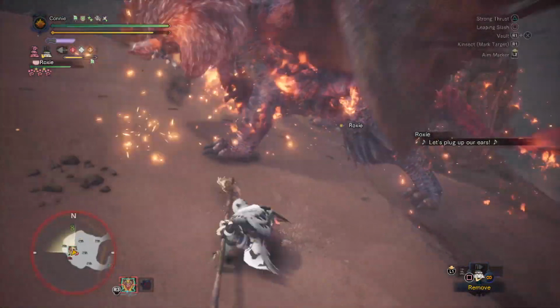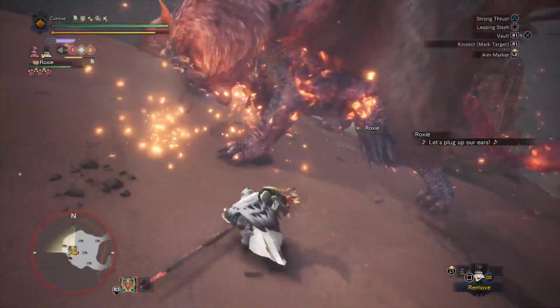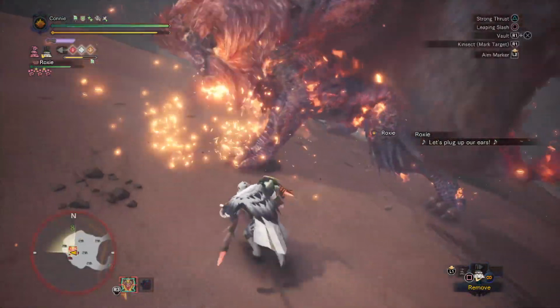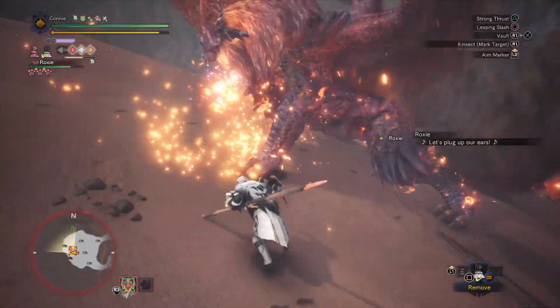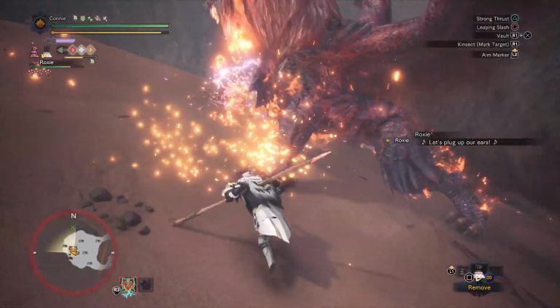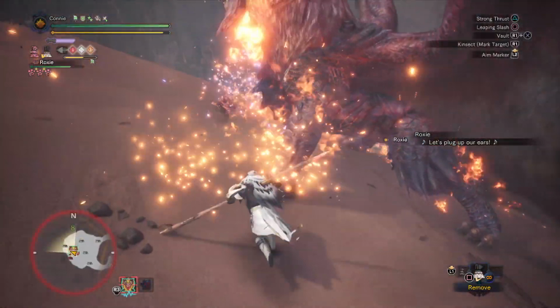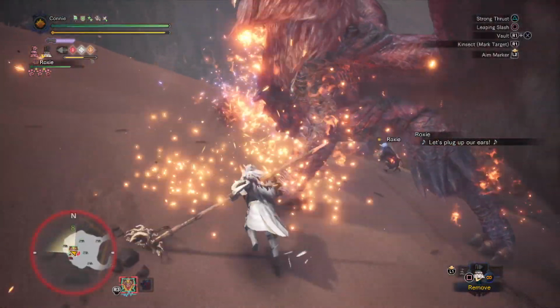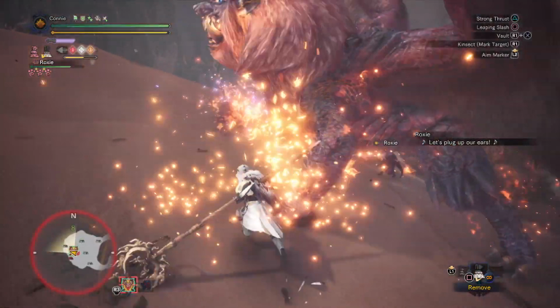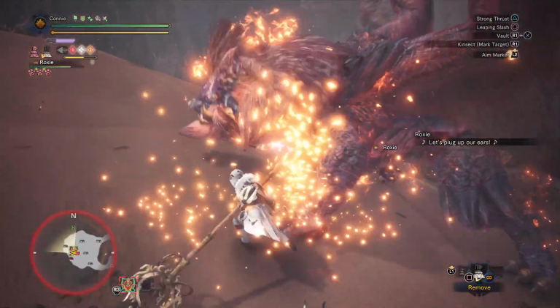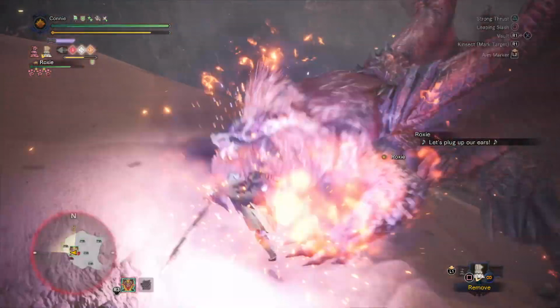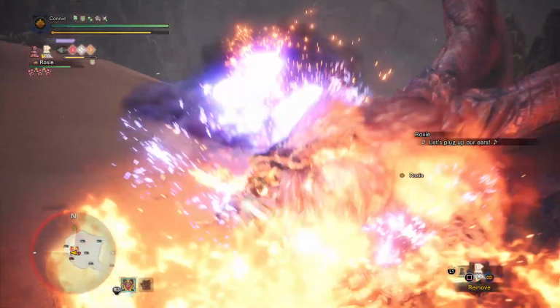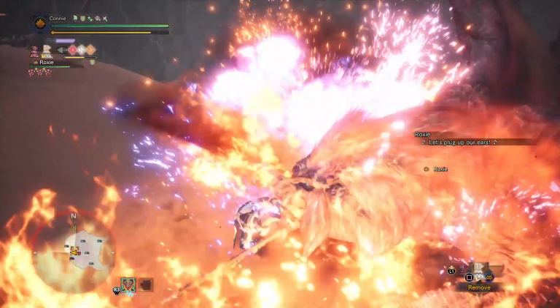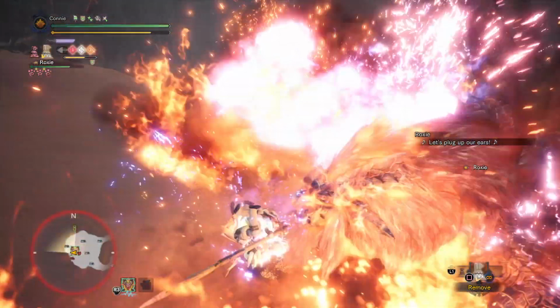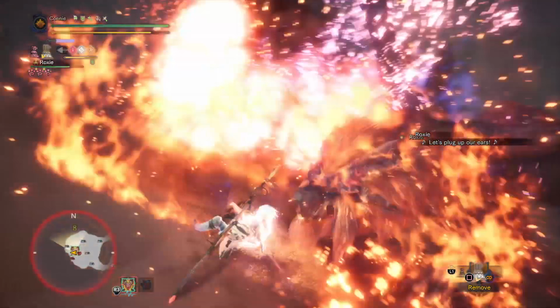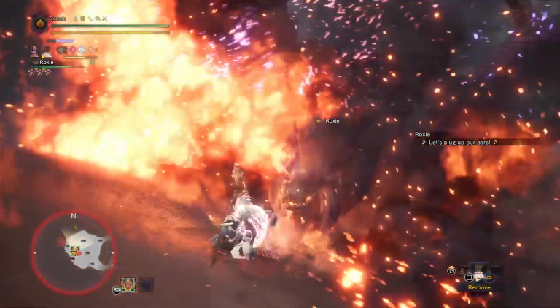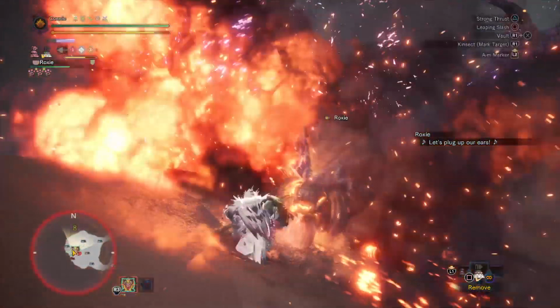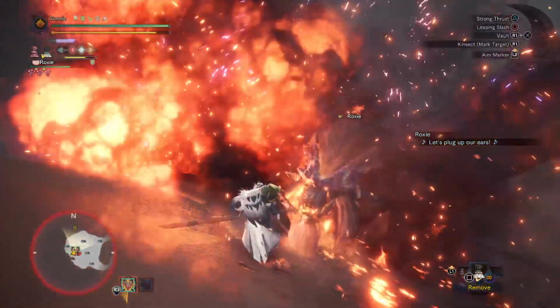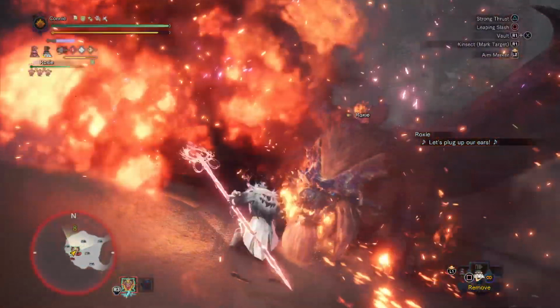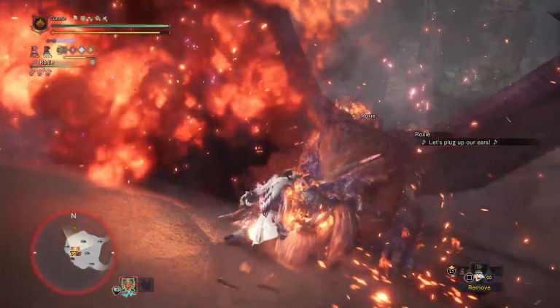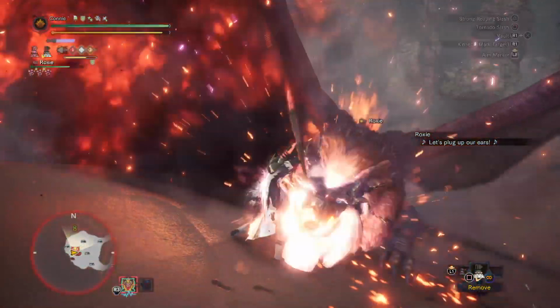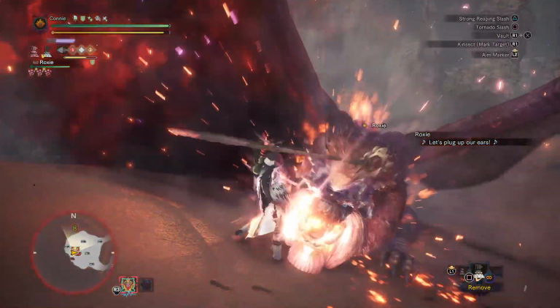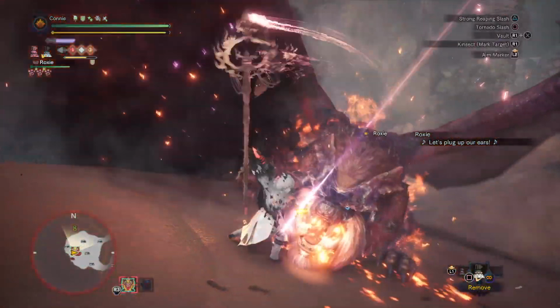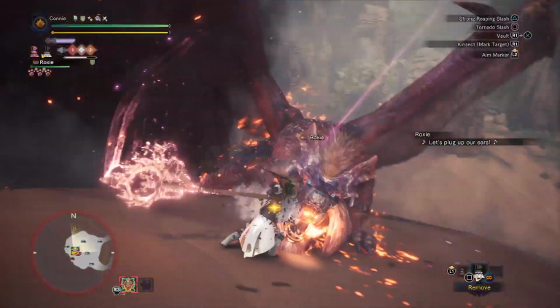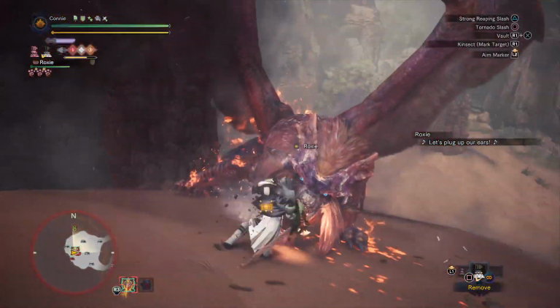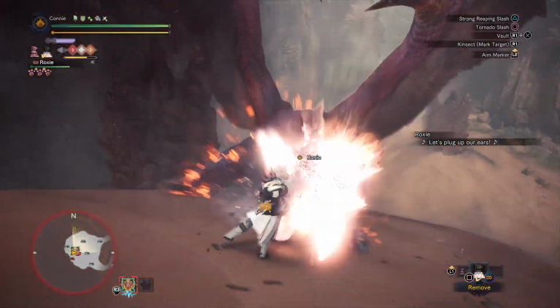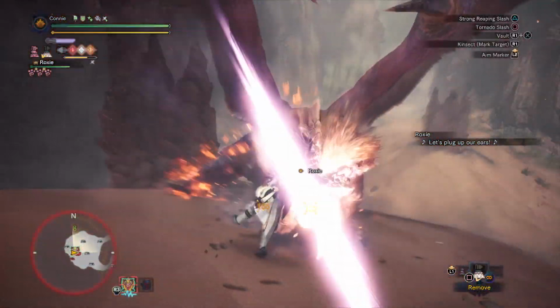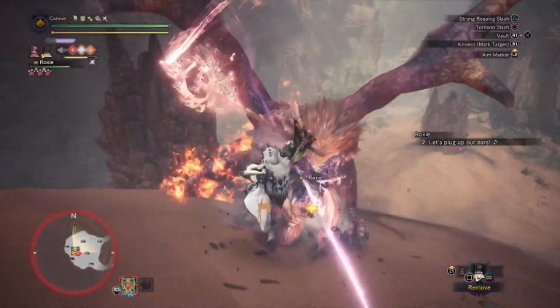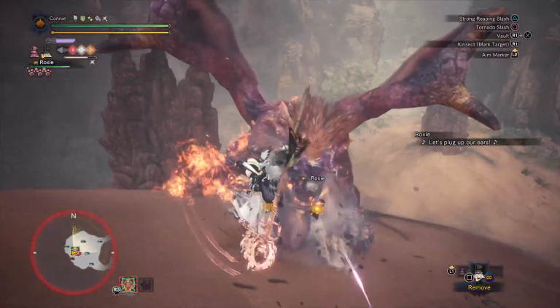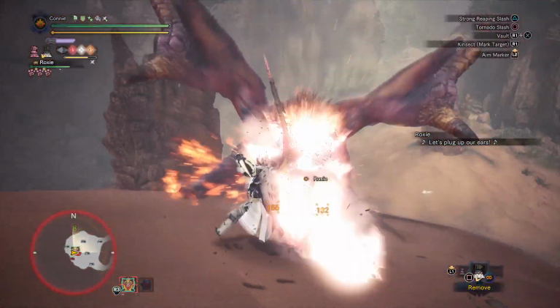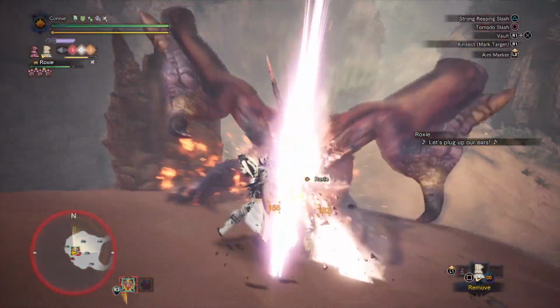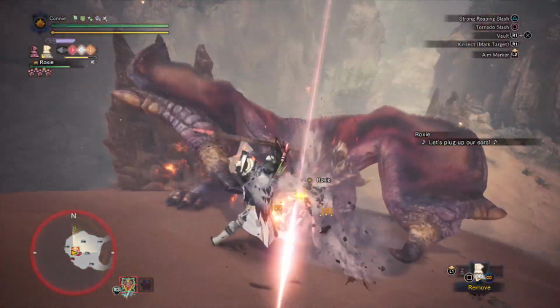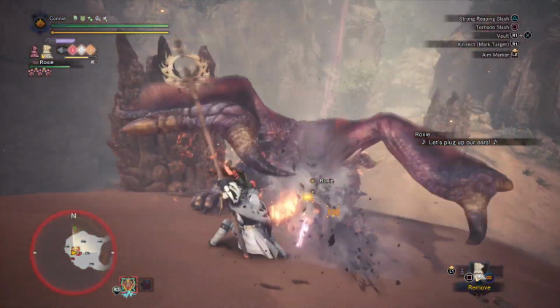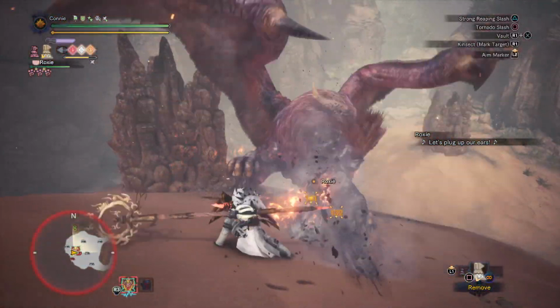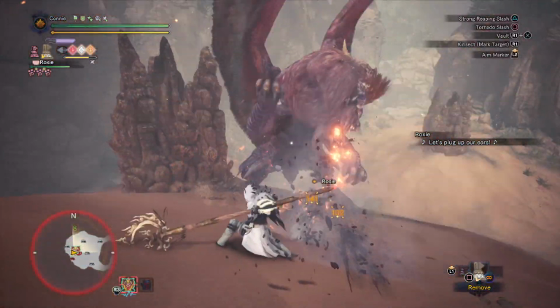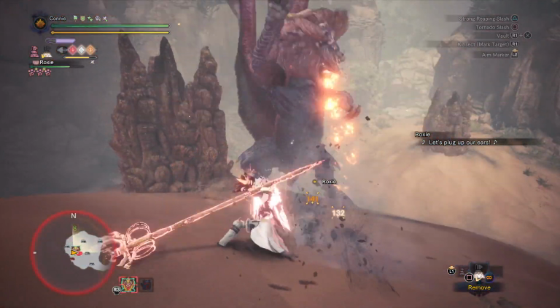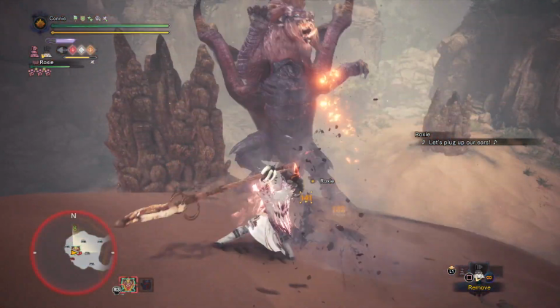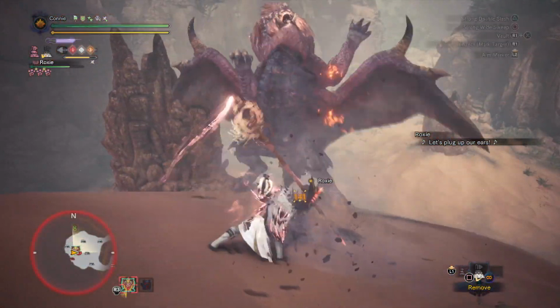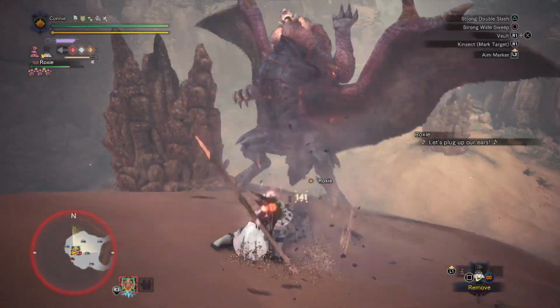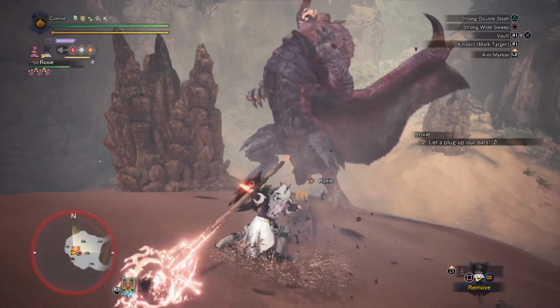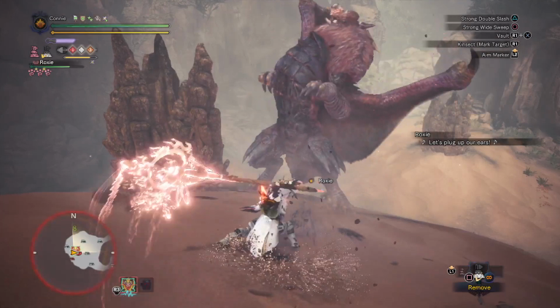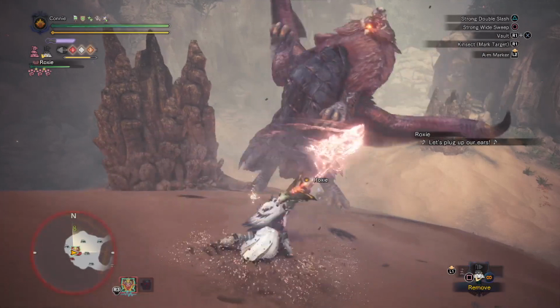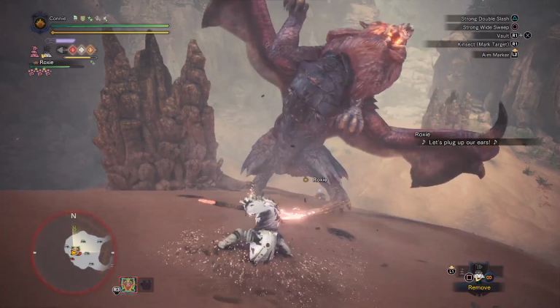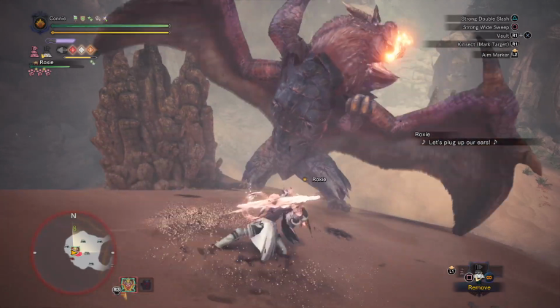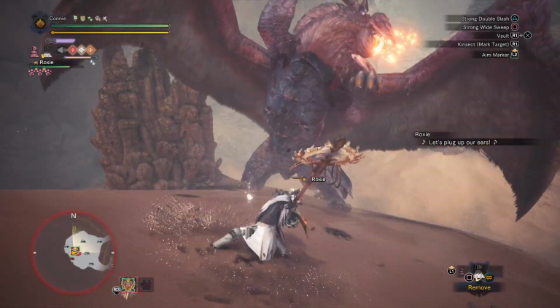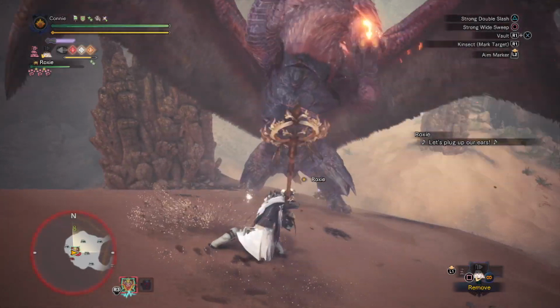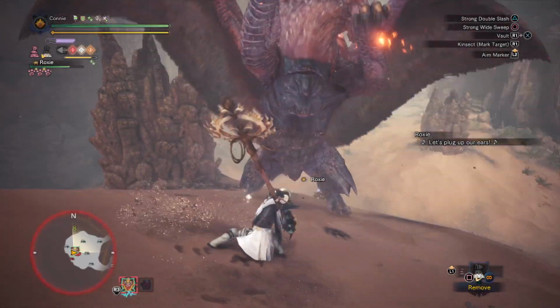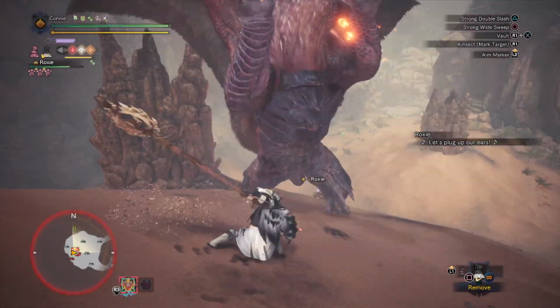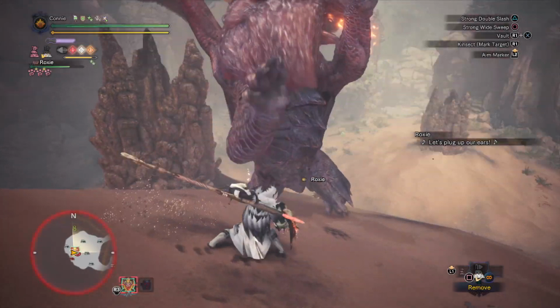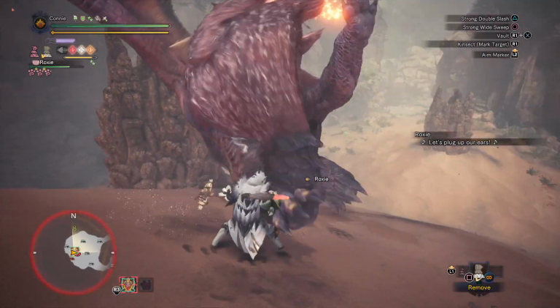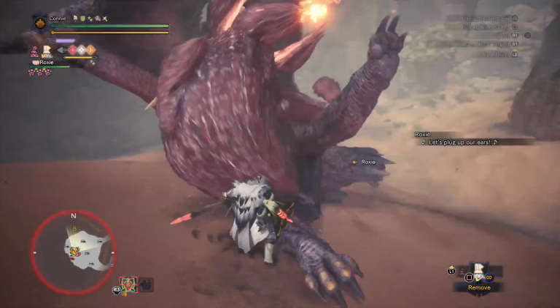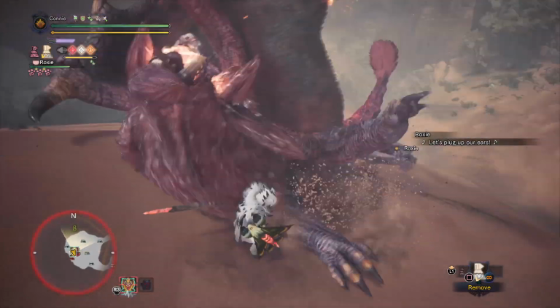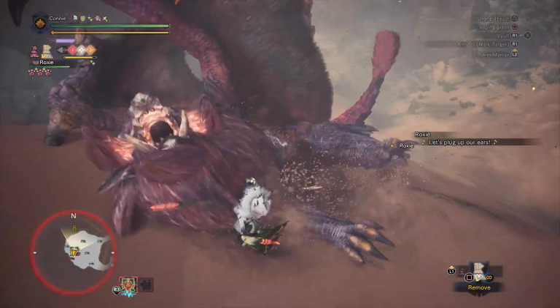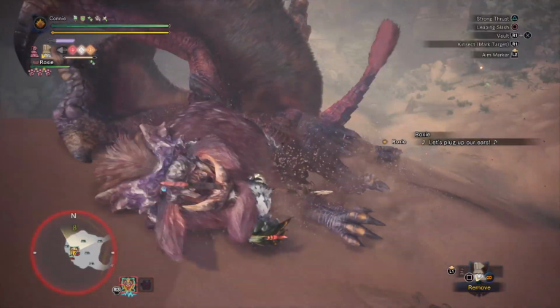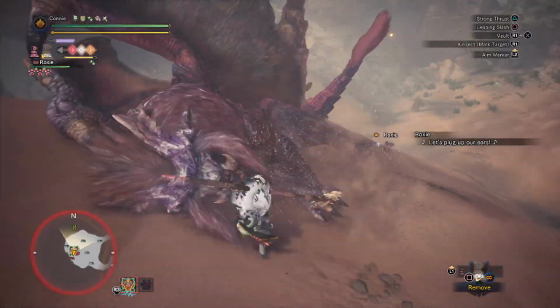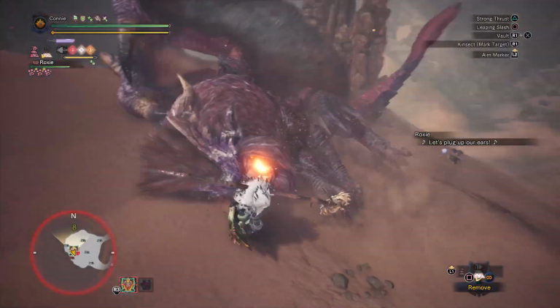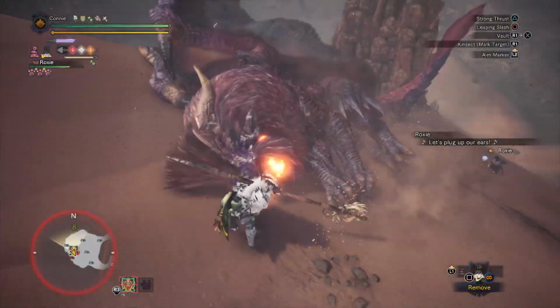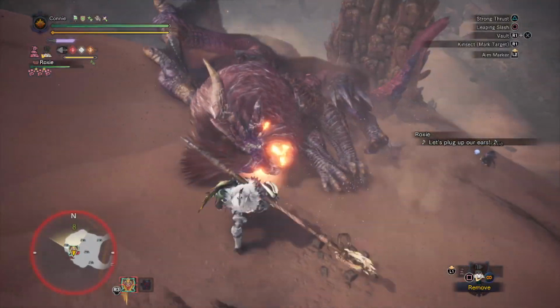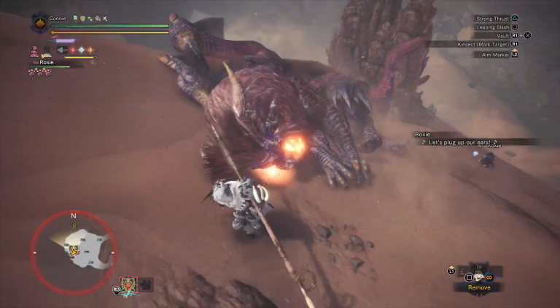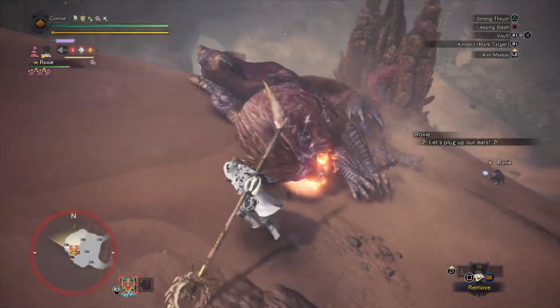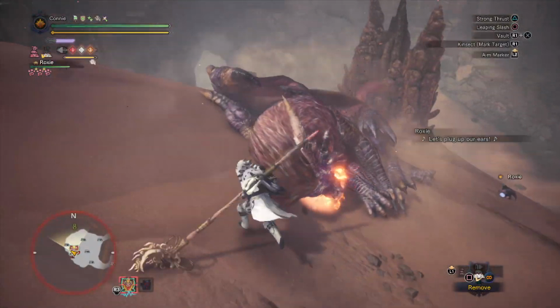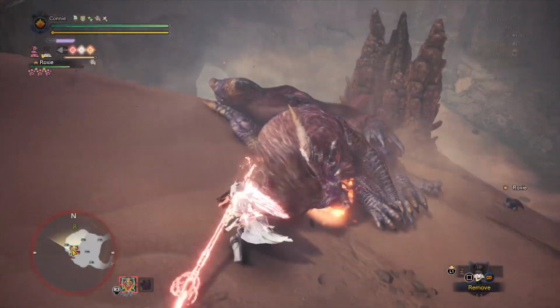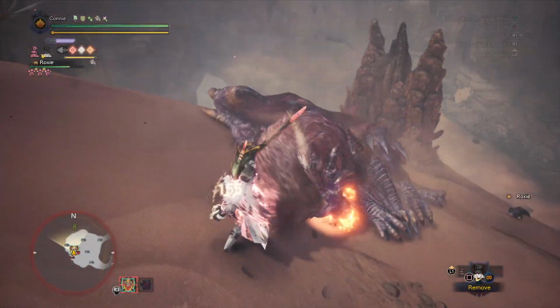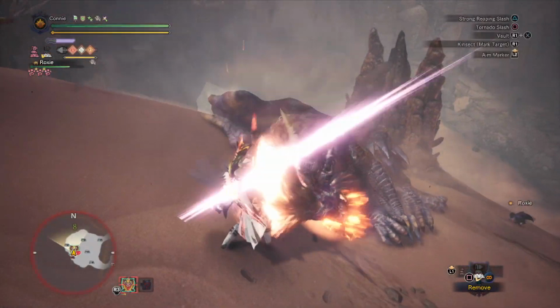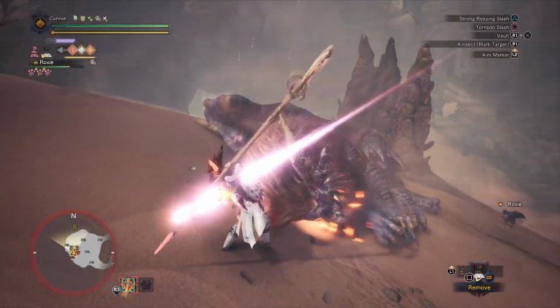So yeah, that's all there really is to it. Equip Fortify, blow yourself up twice, then make sure you swap to a weapon that has Fortify, and then go to town.